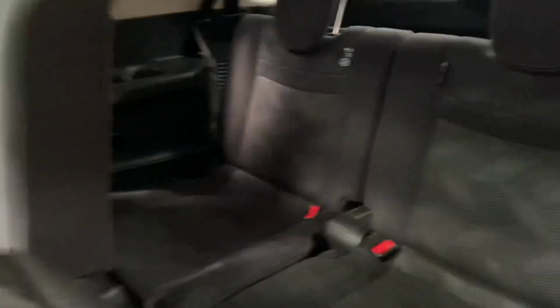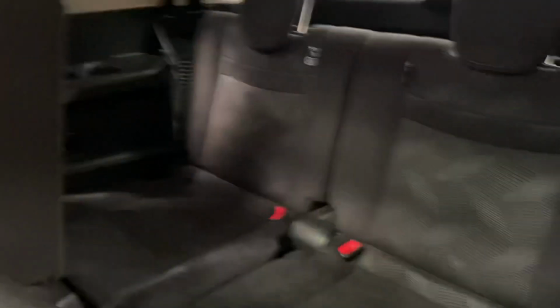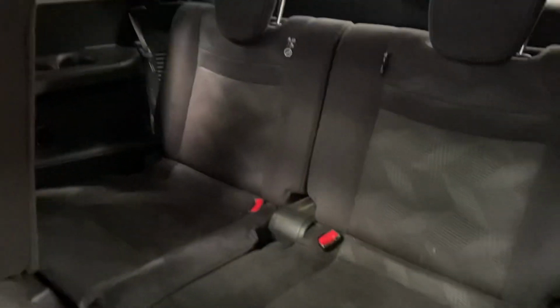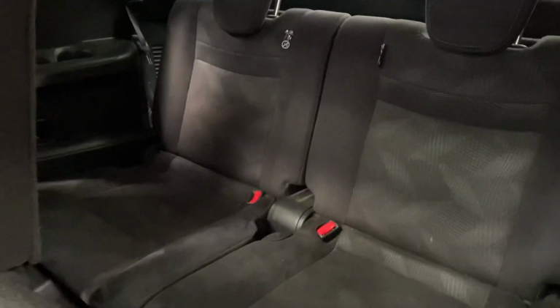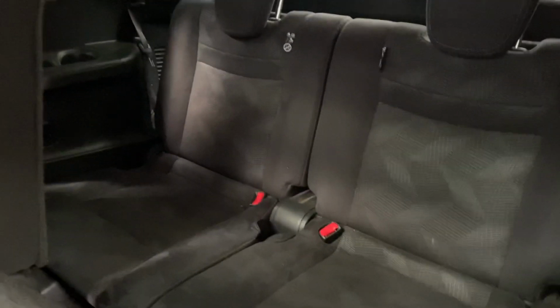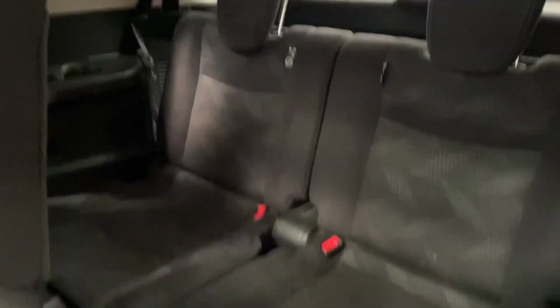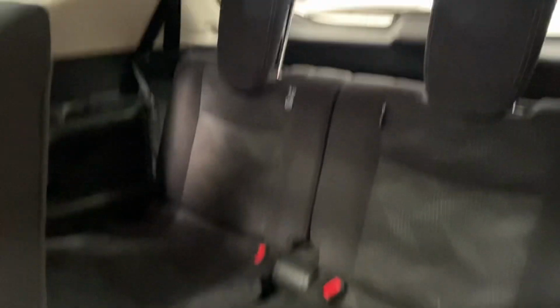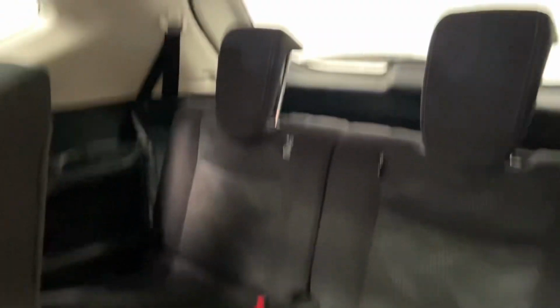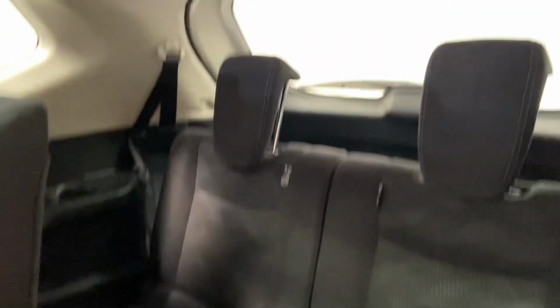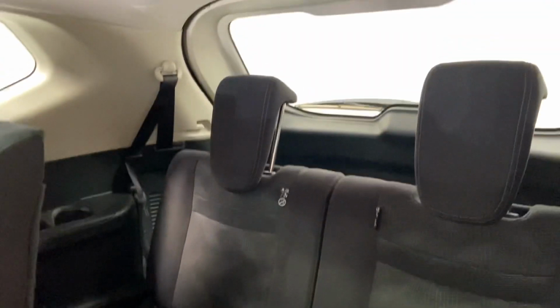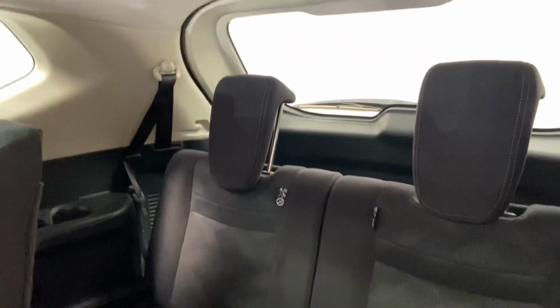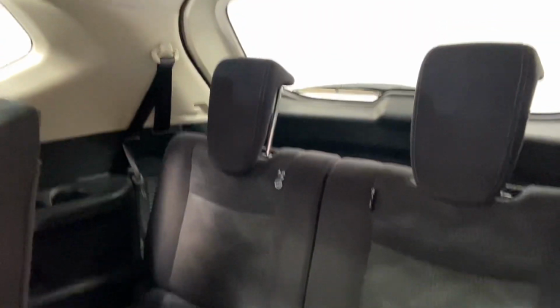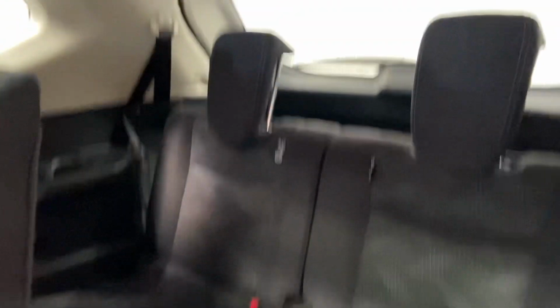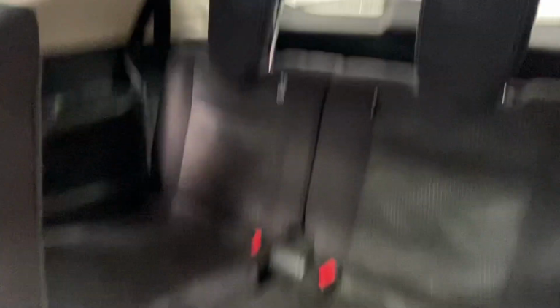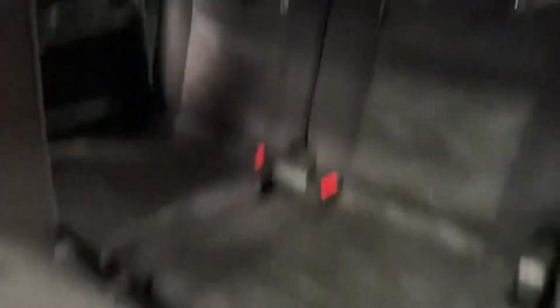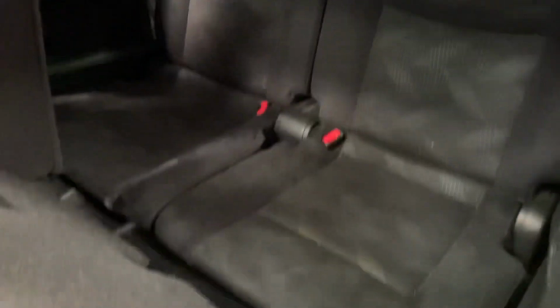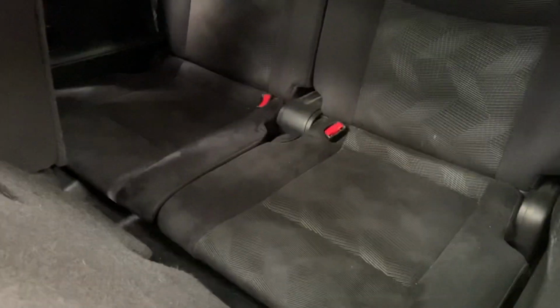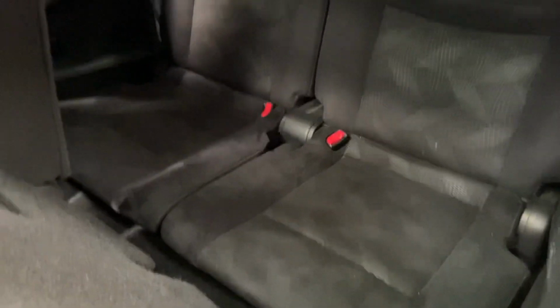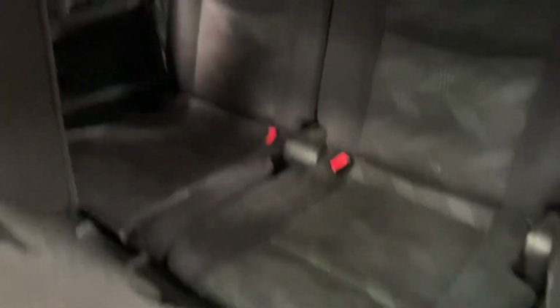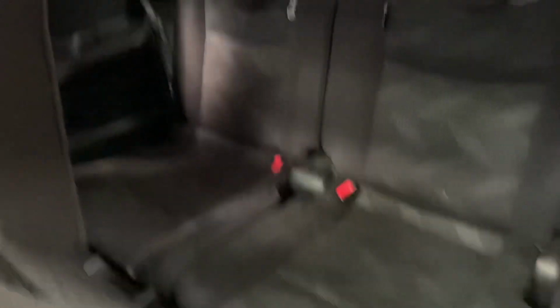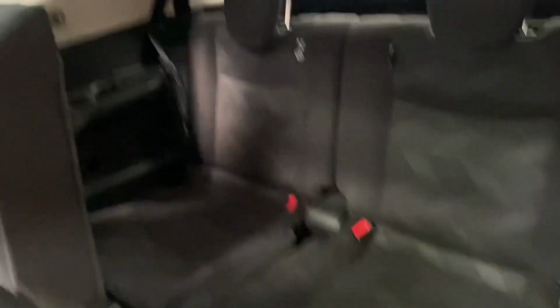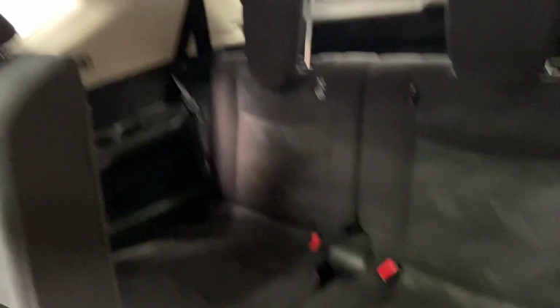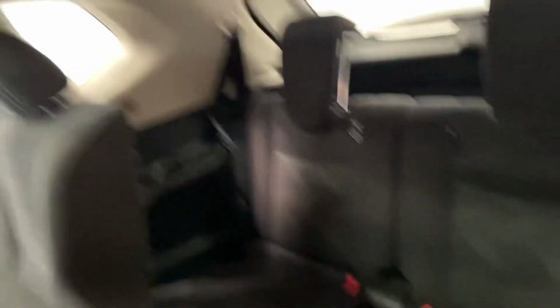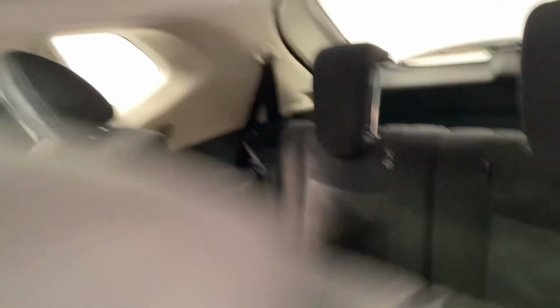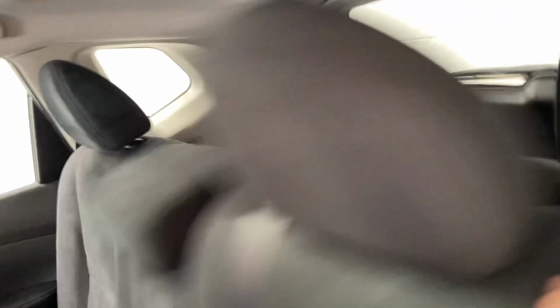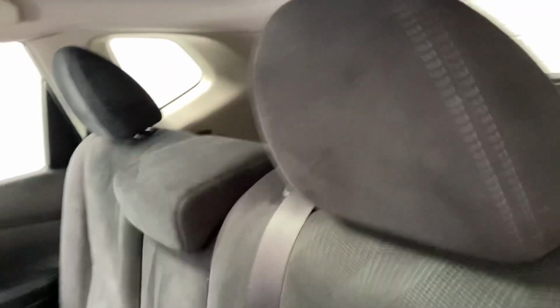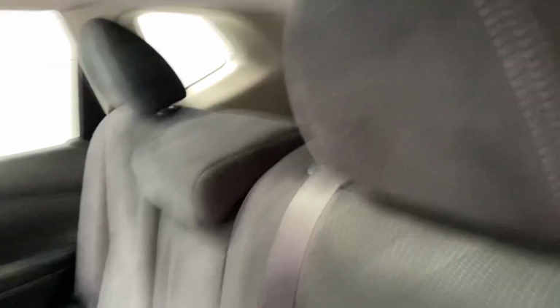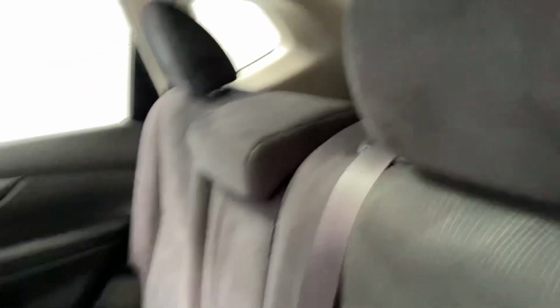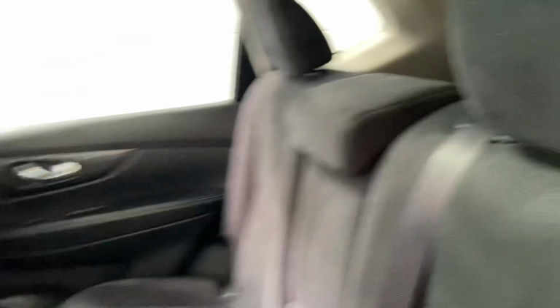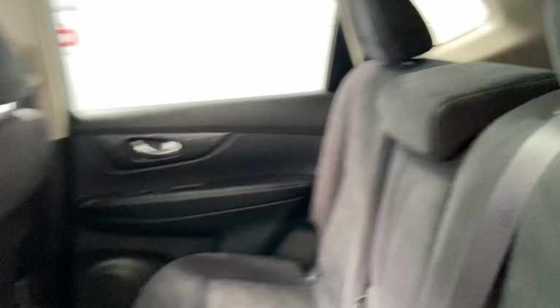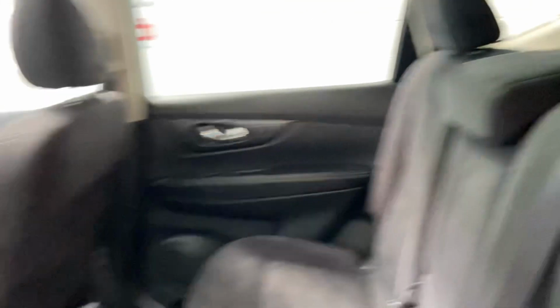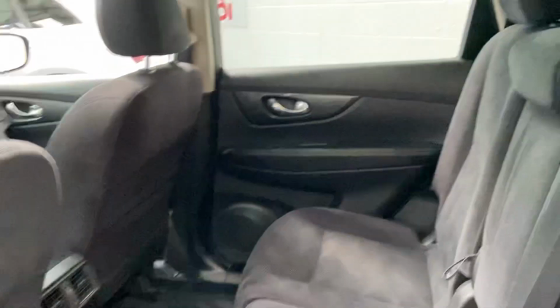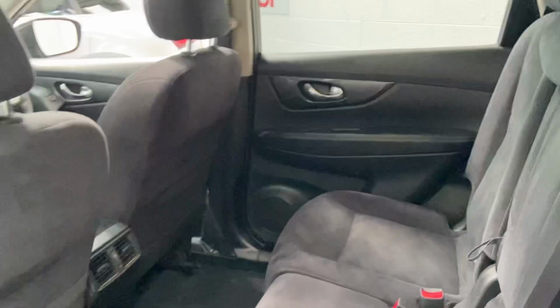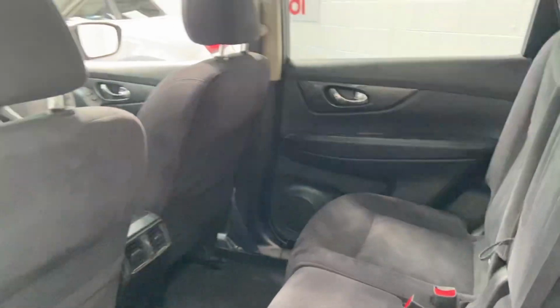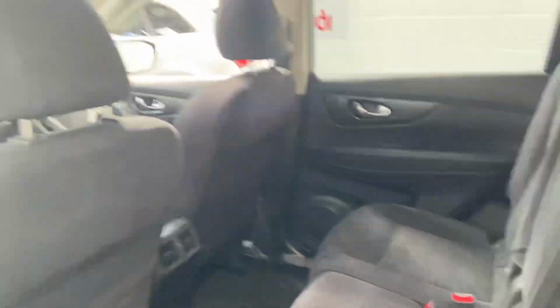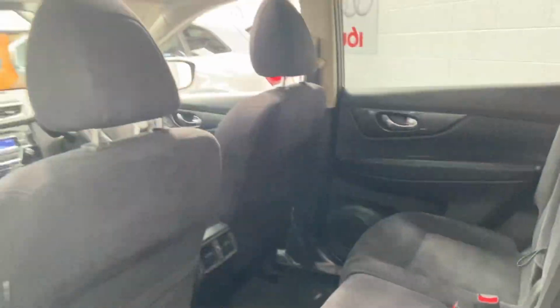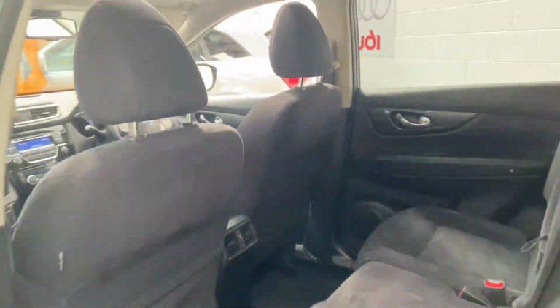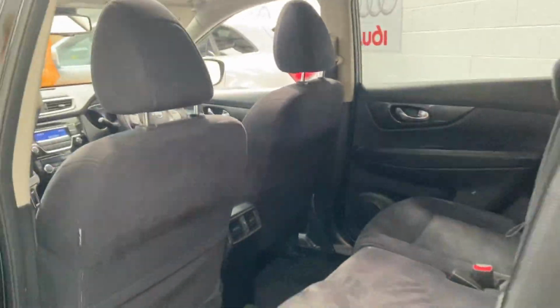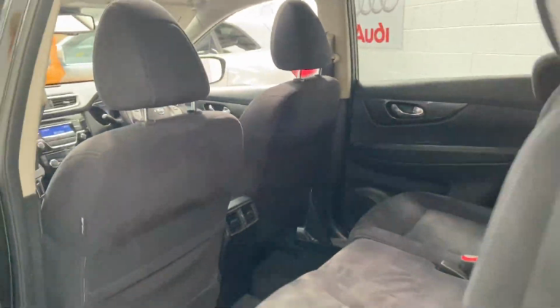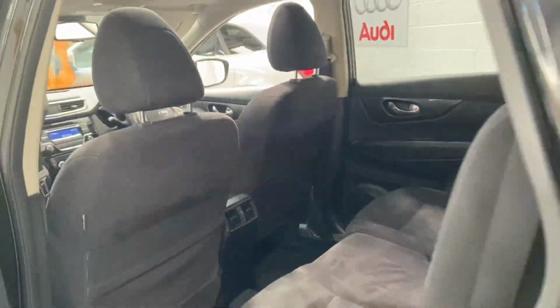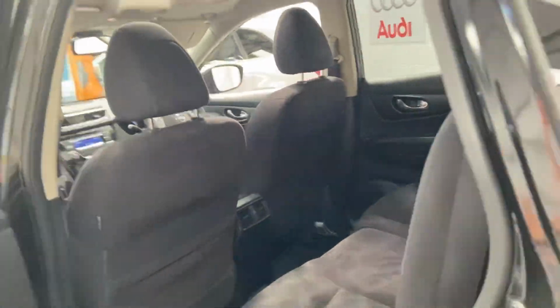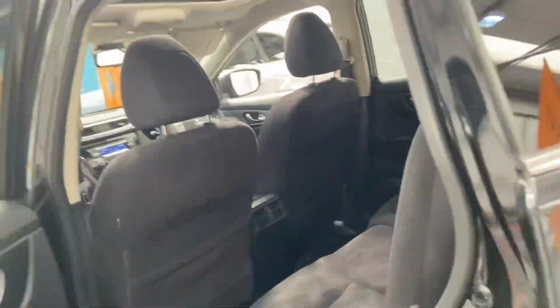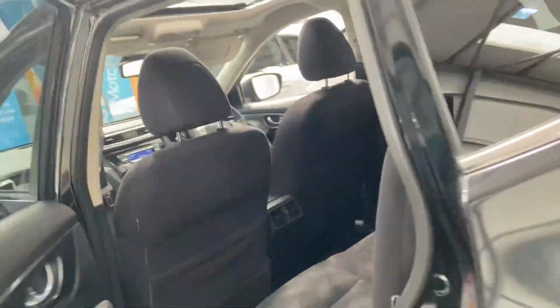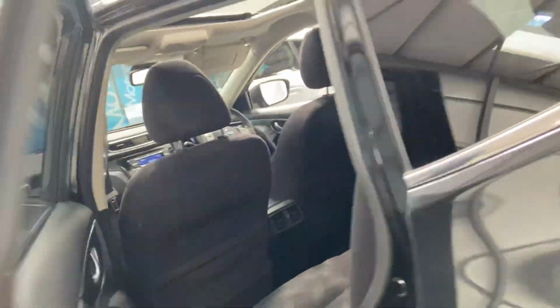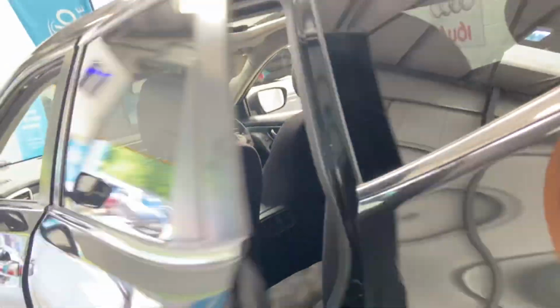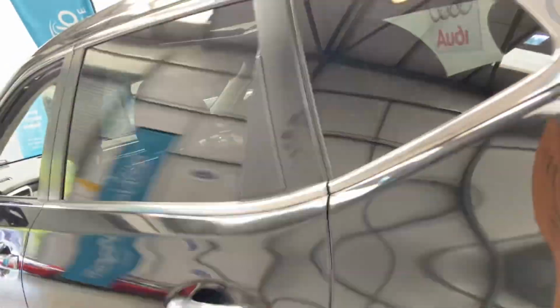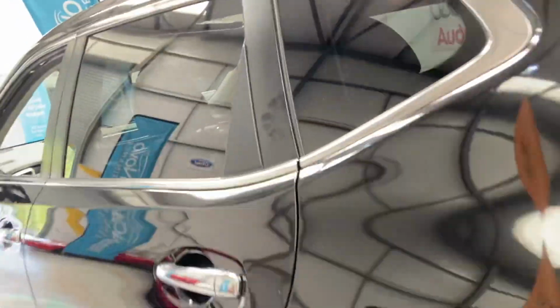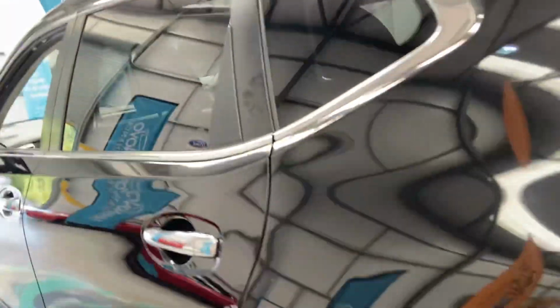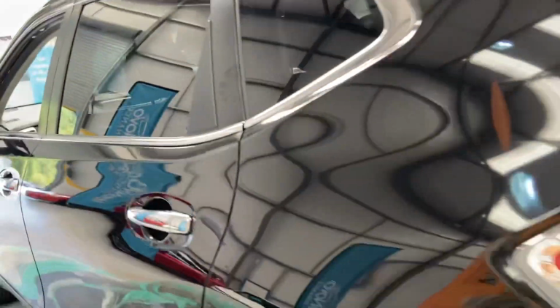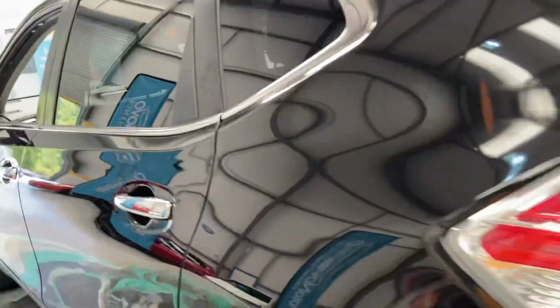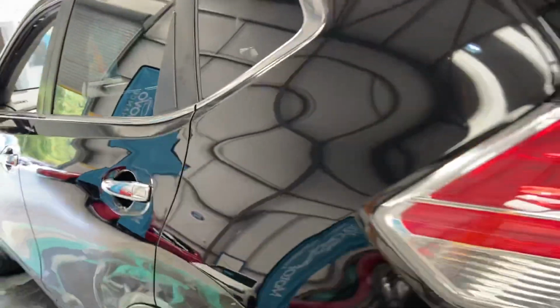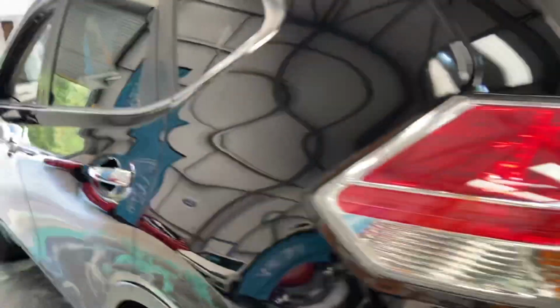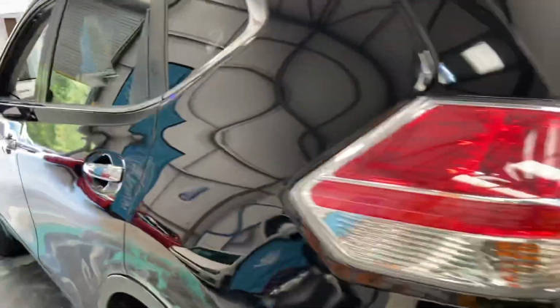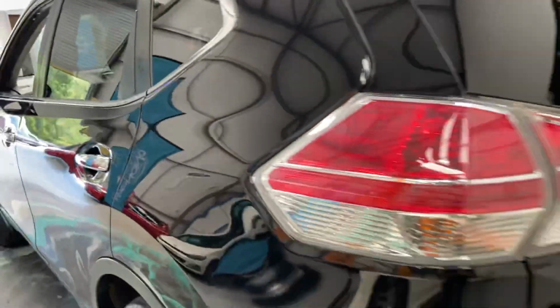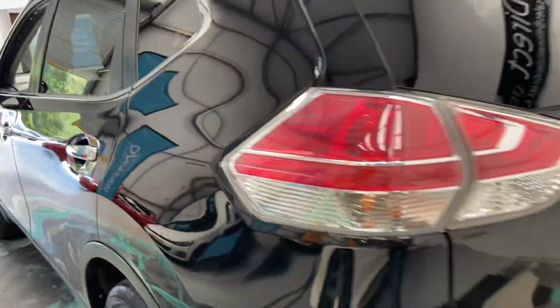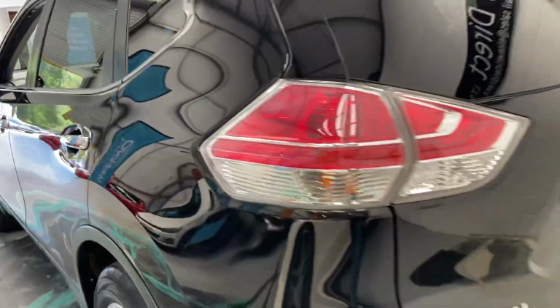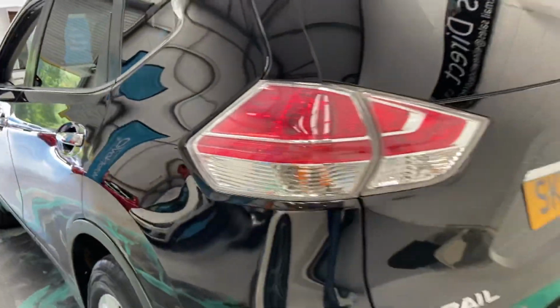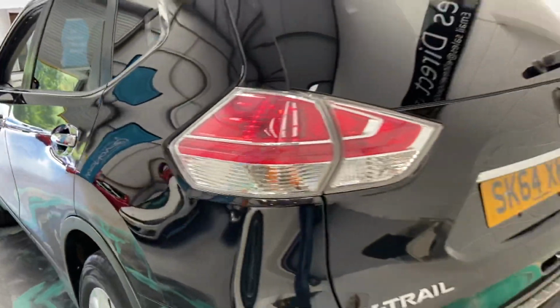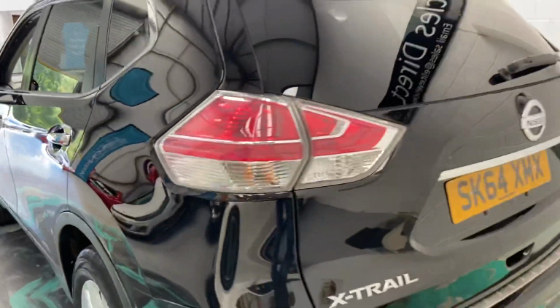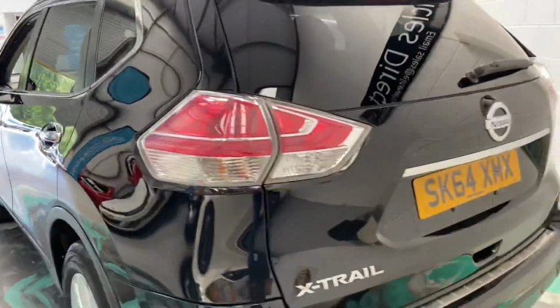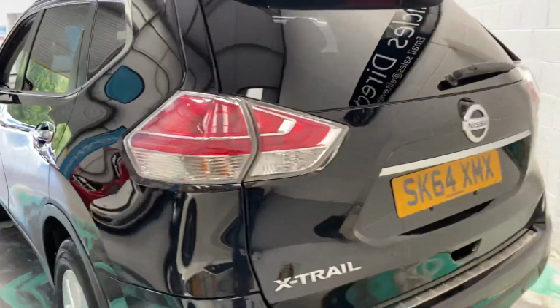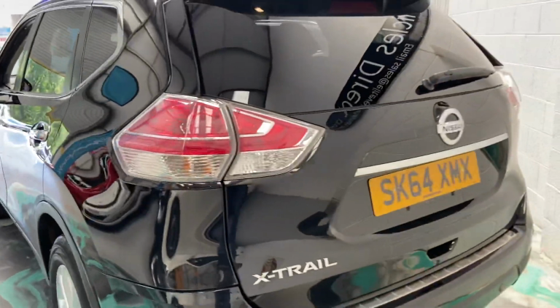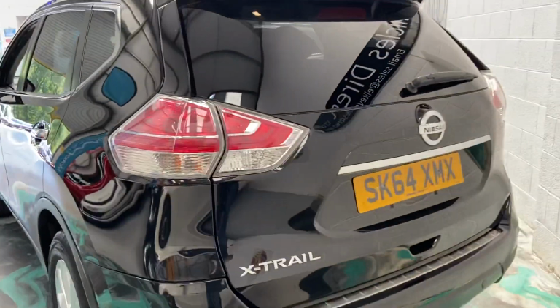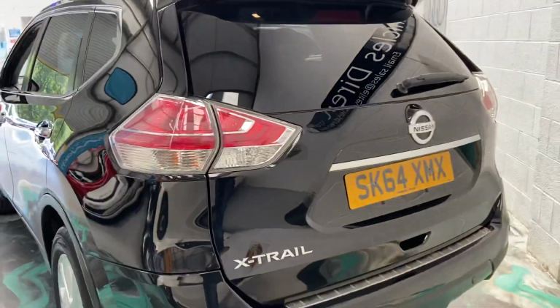Two rear seats there, and there are parking sensors also.